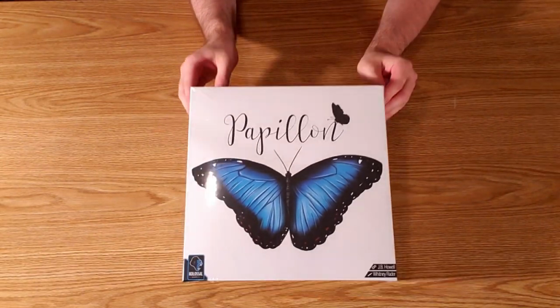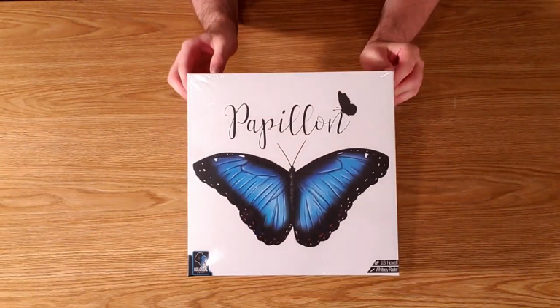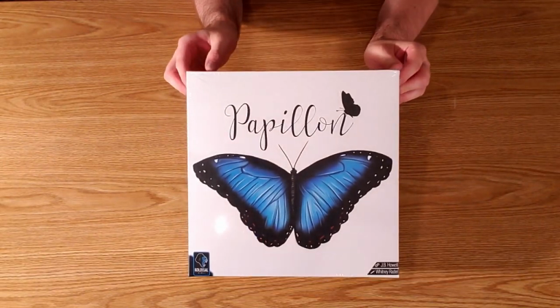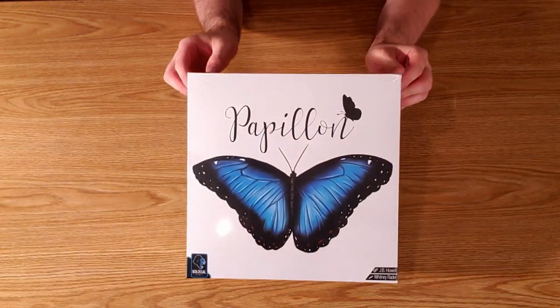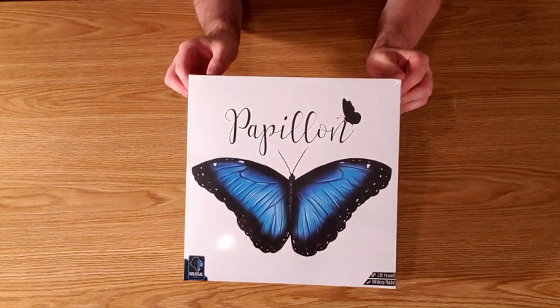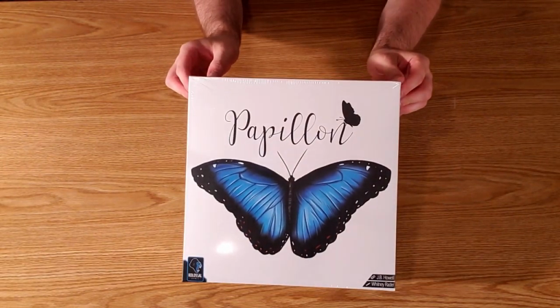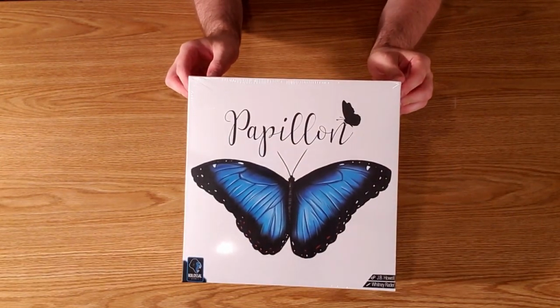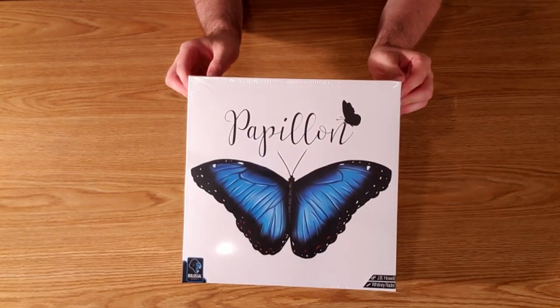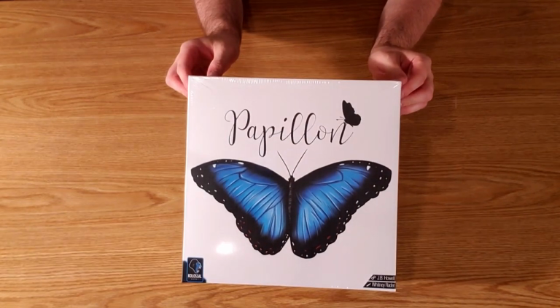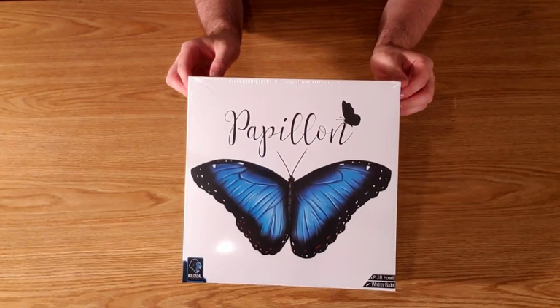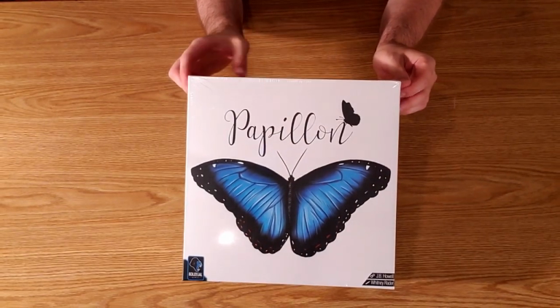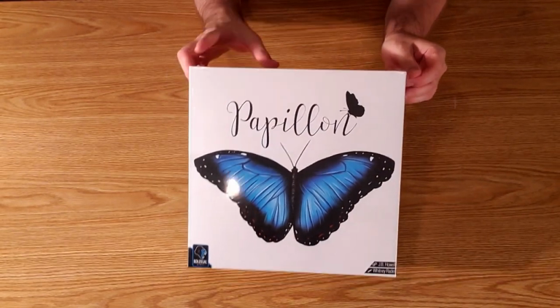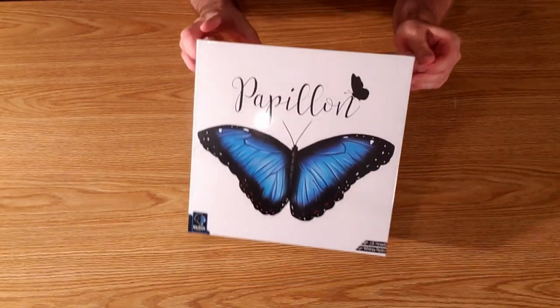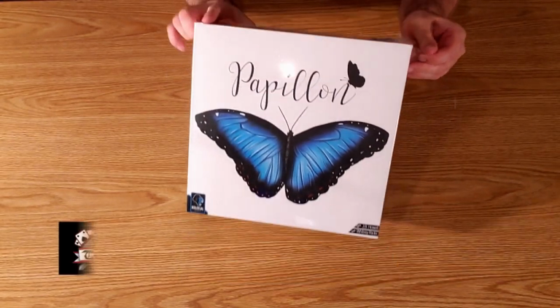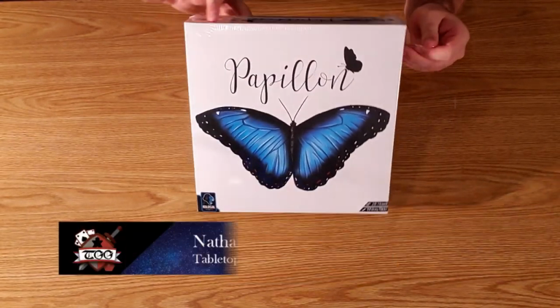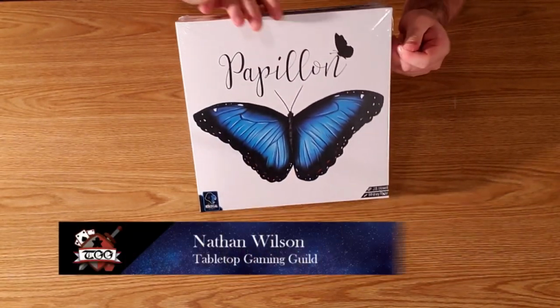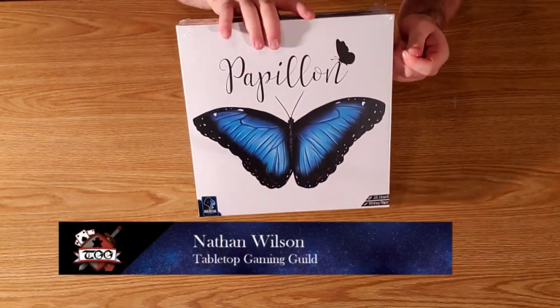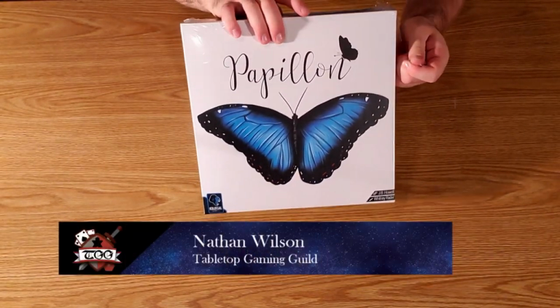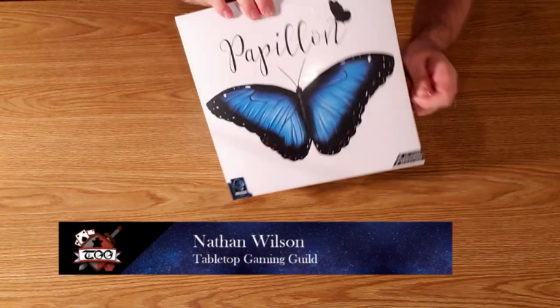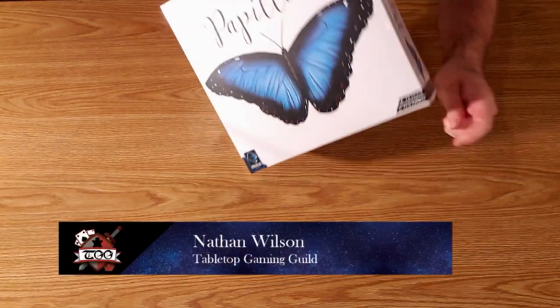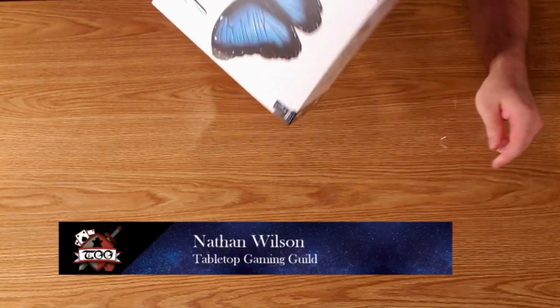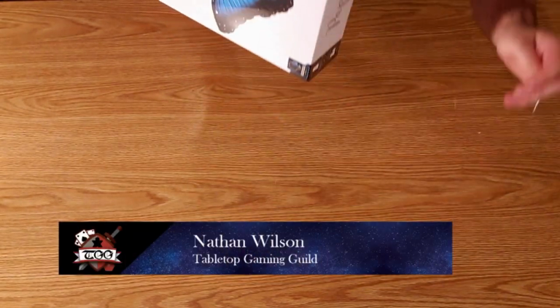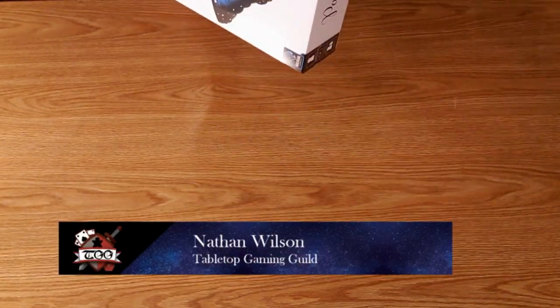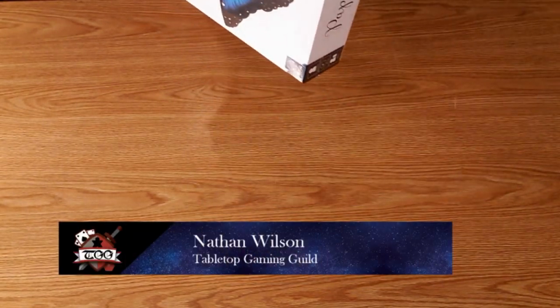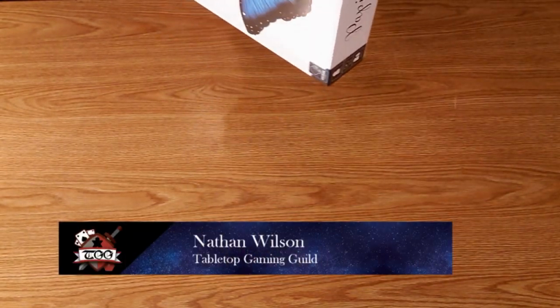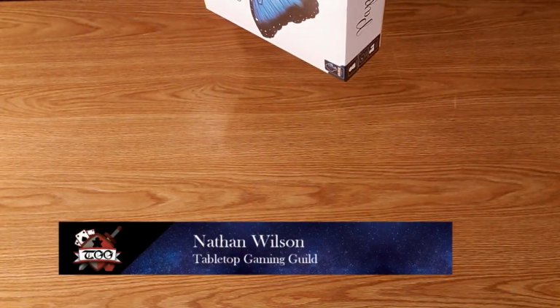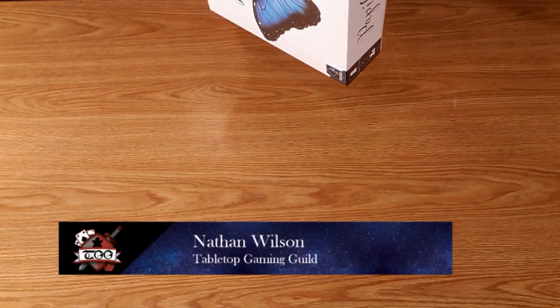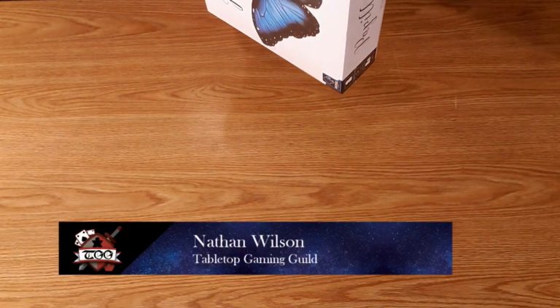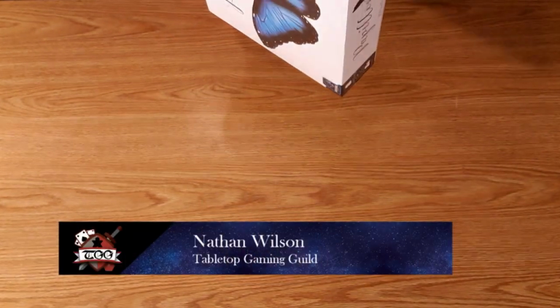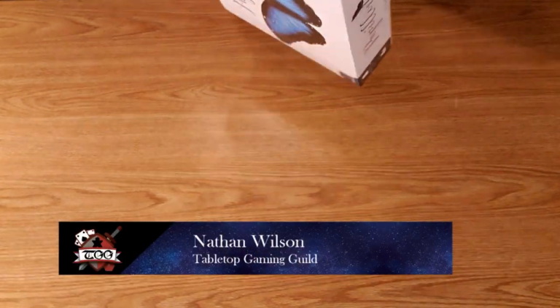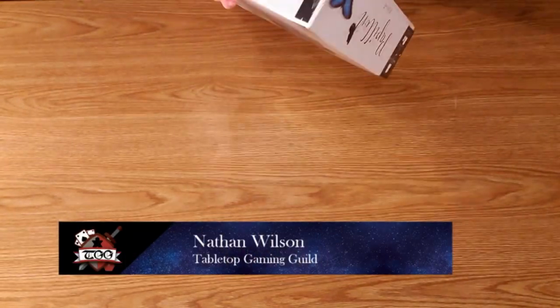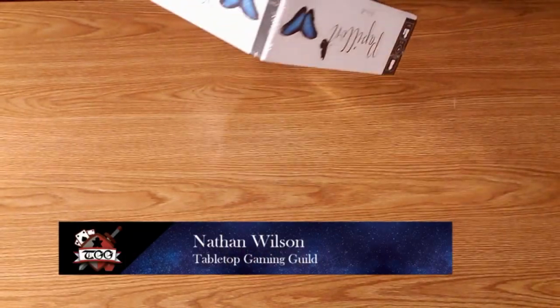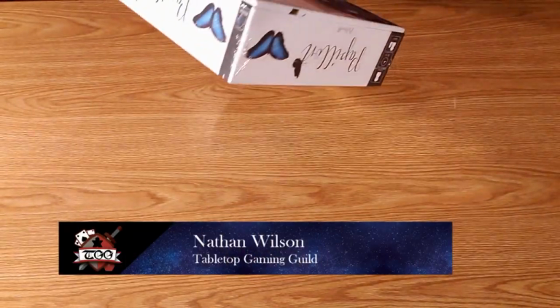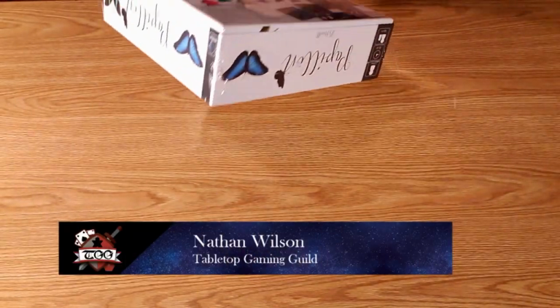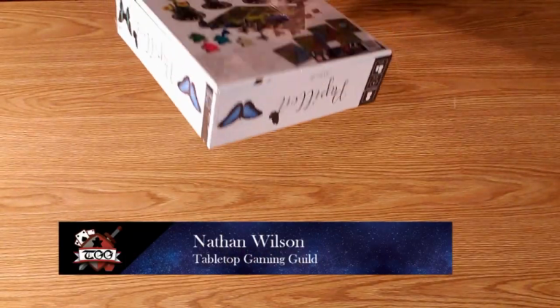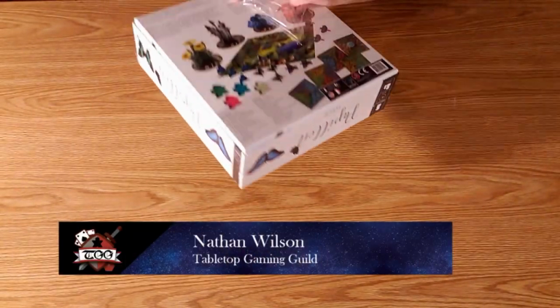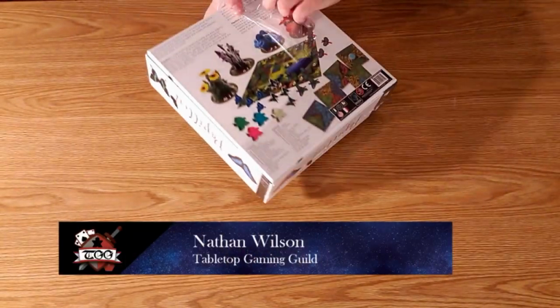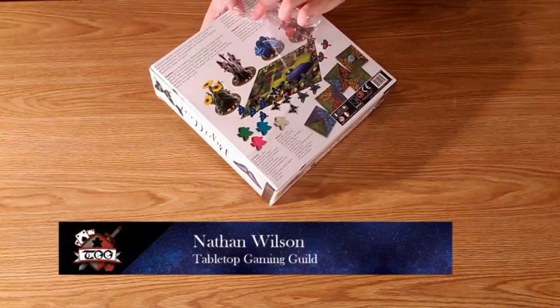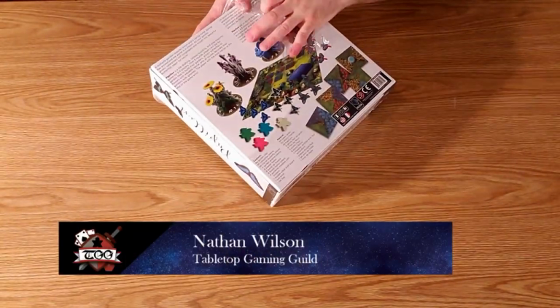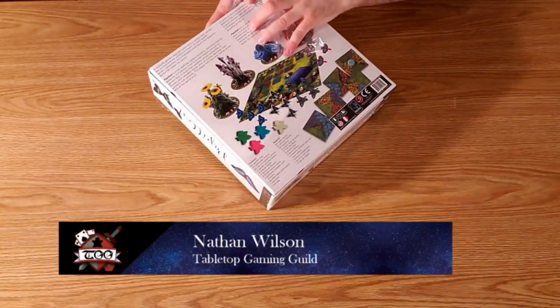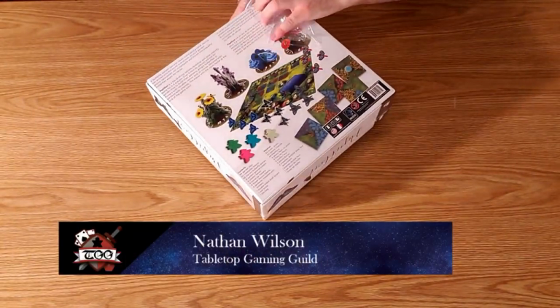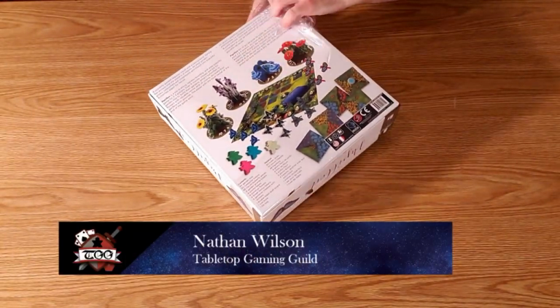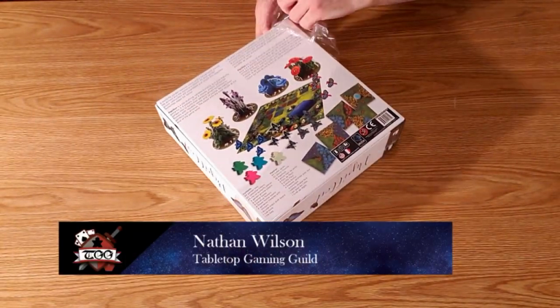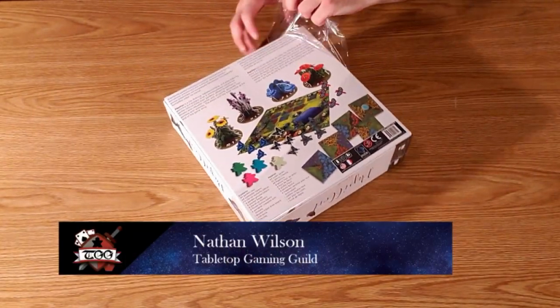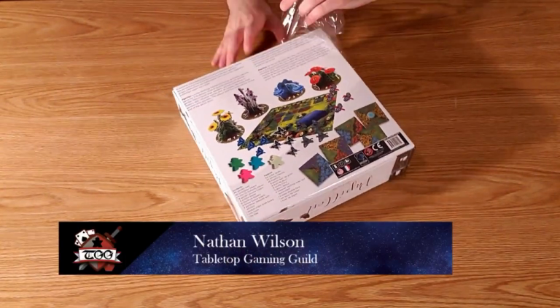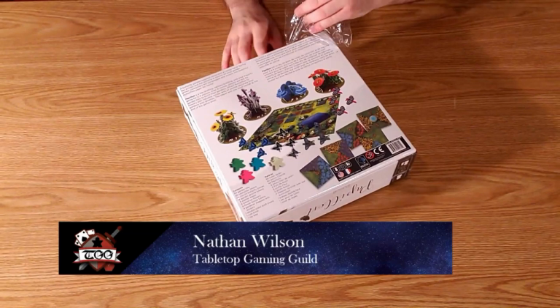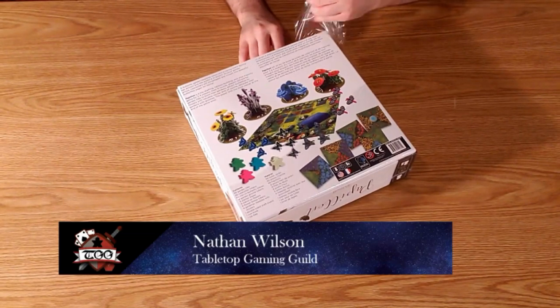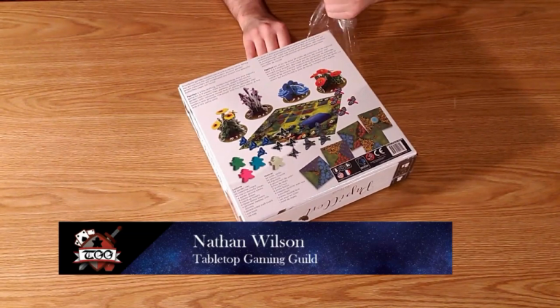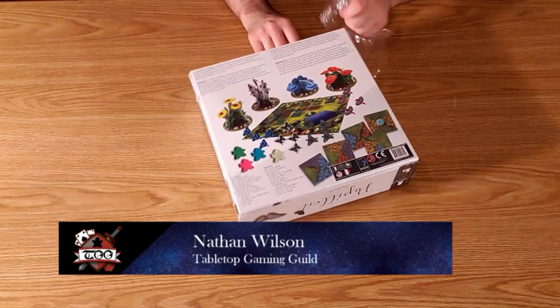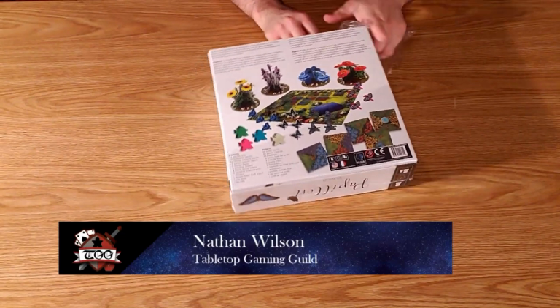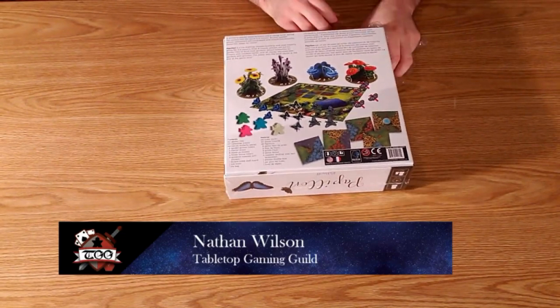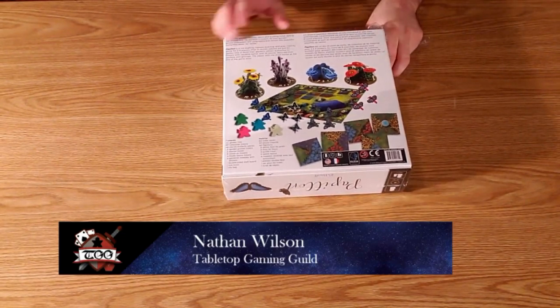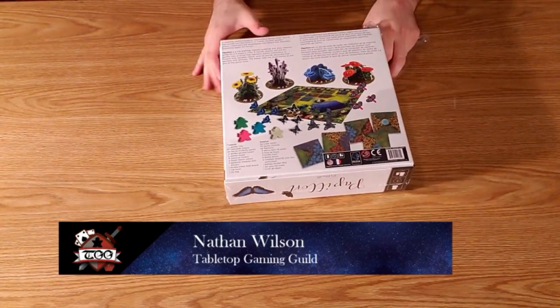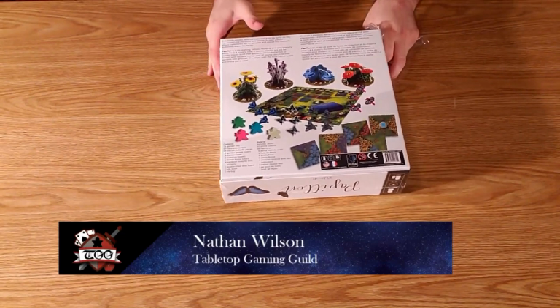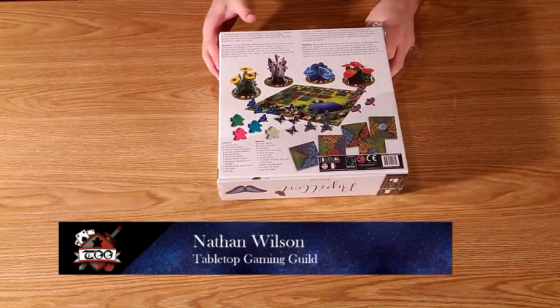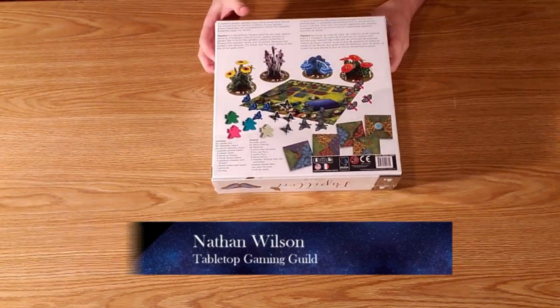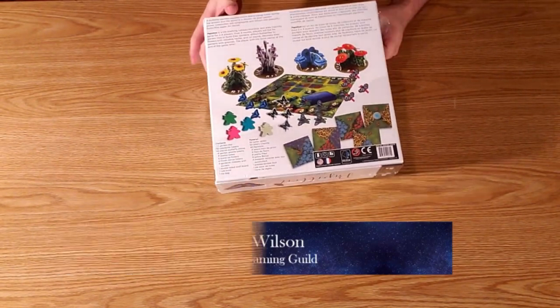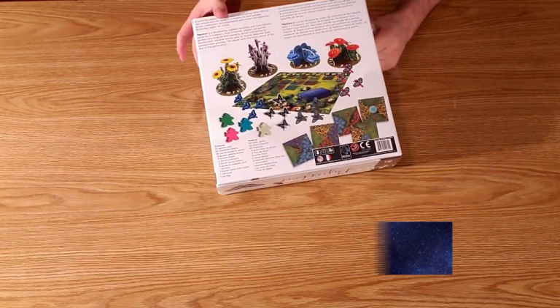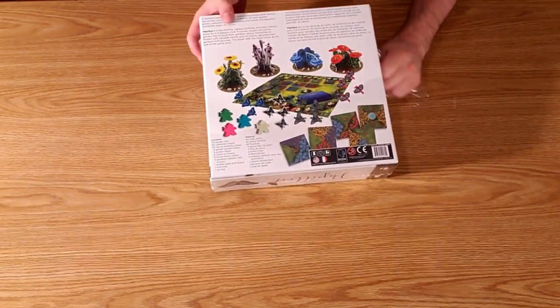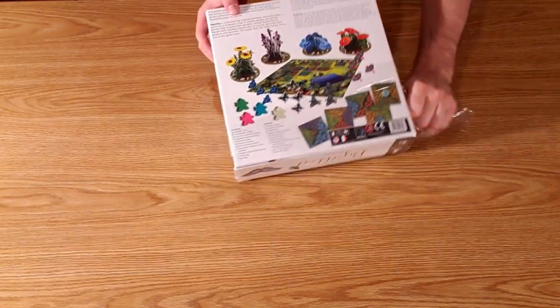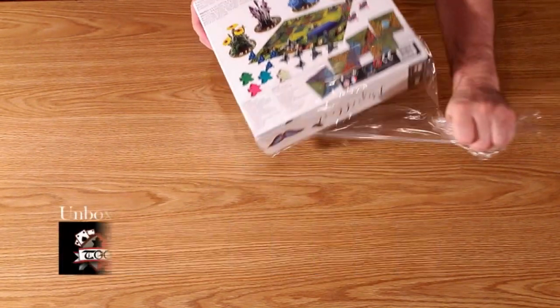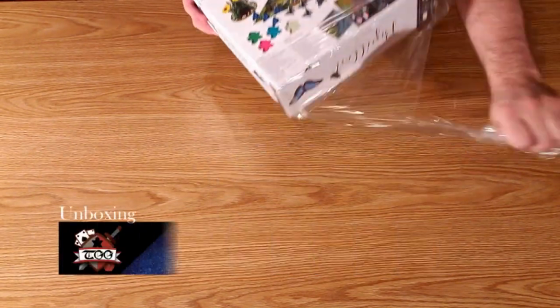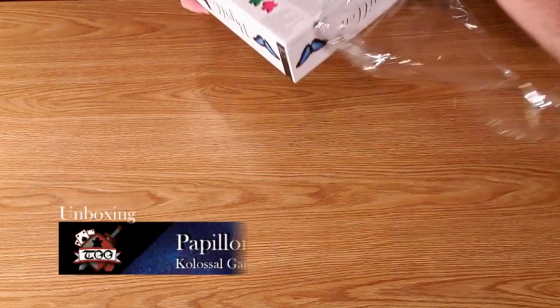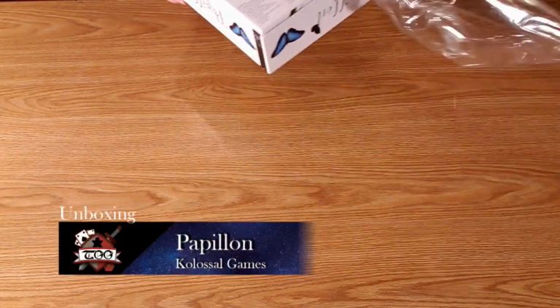Welcome to Tabletop Gaming Guild. Tabletop Gaming Guild is all about the experiences and memories of playing tabletop games with friends and families can create.